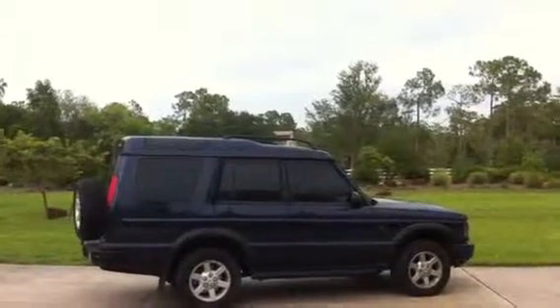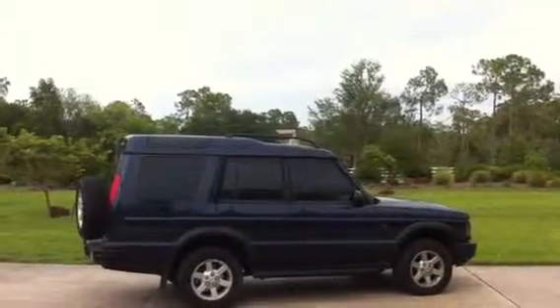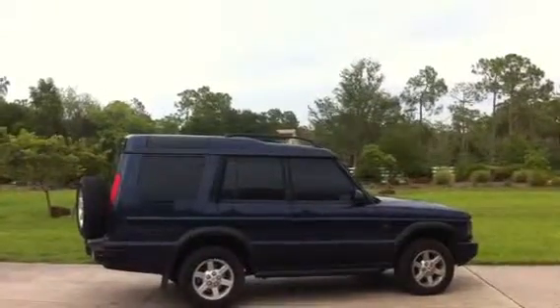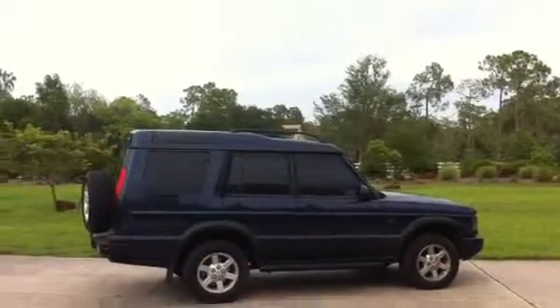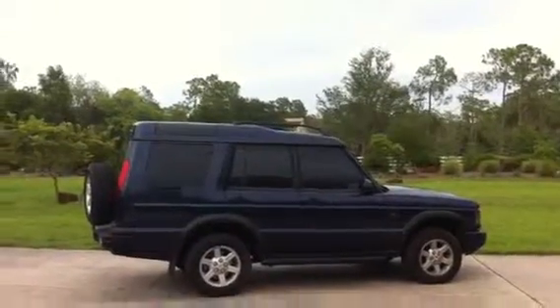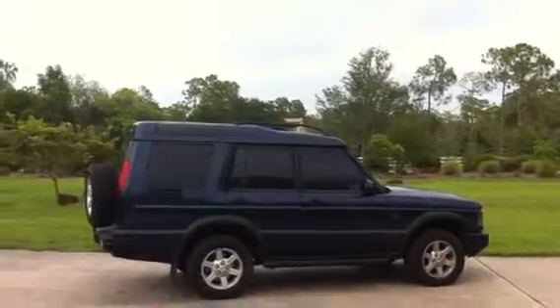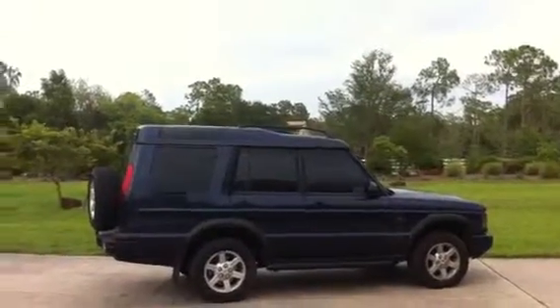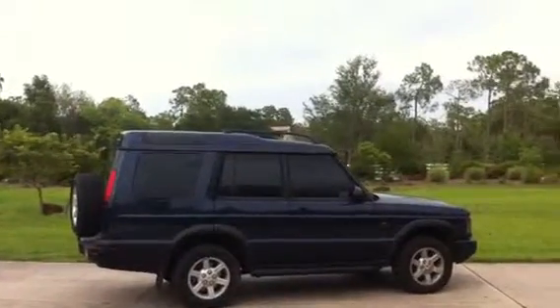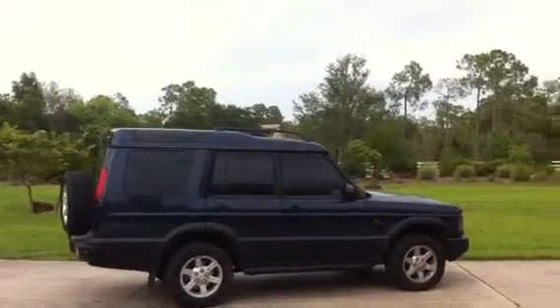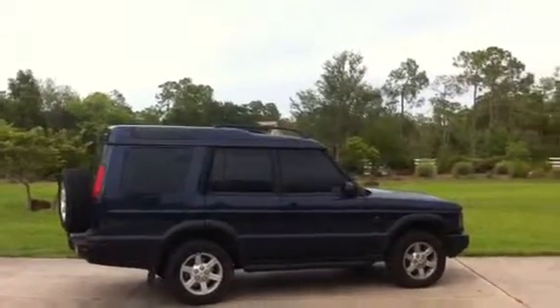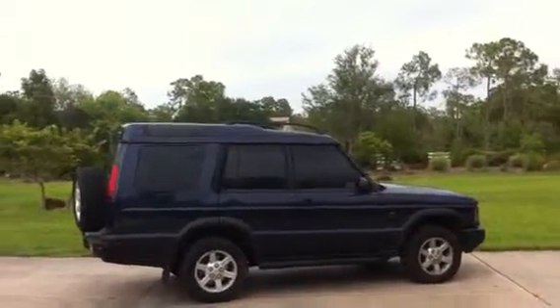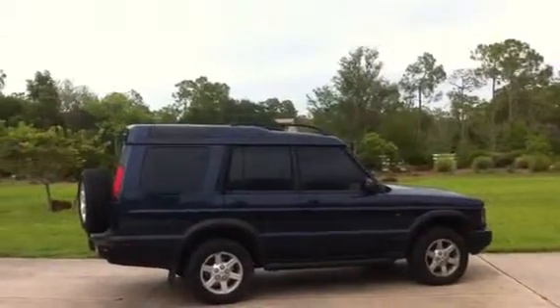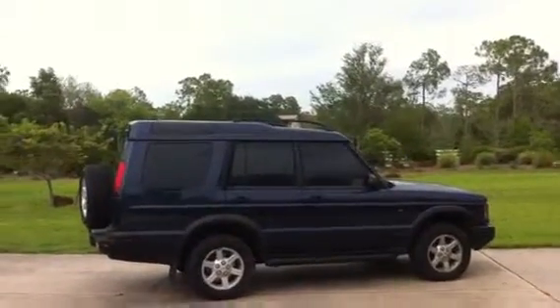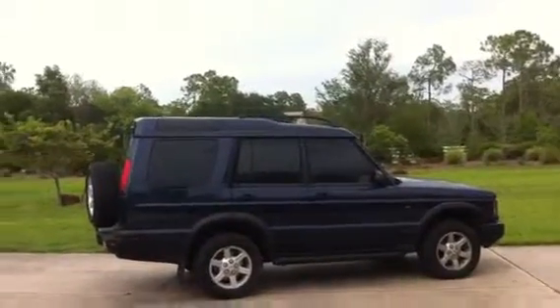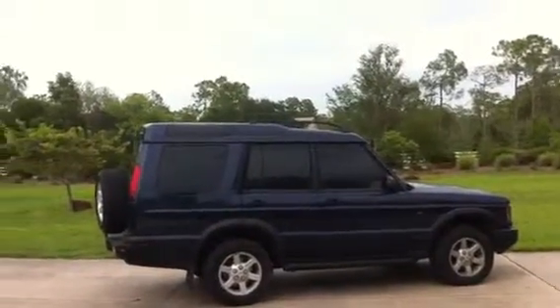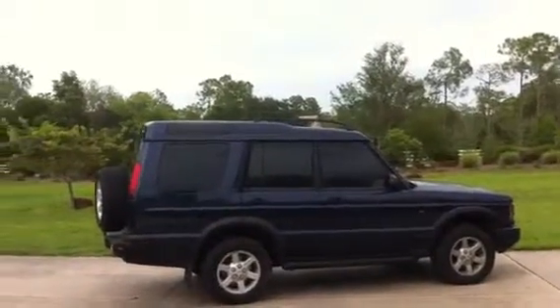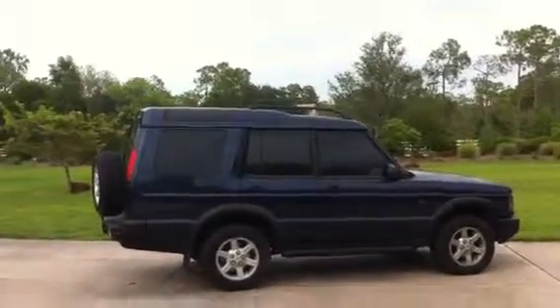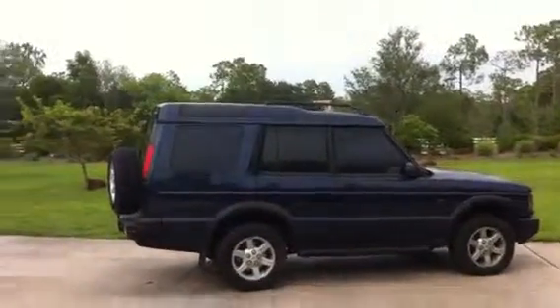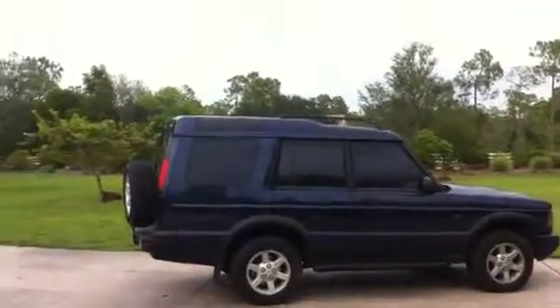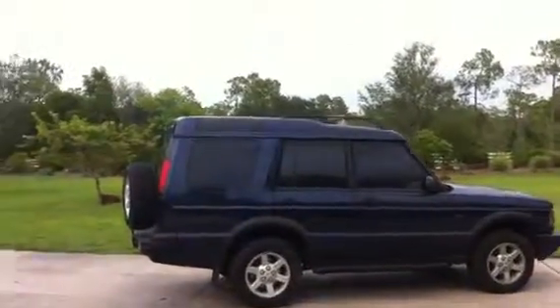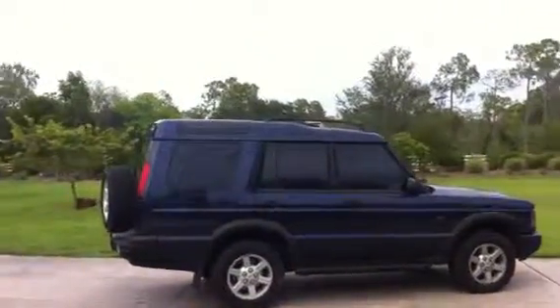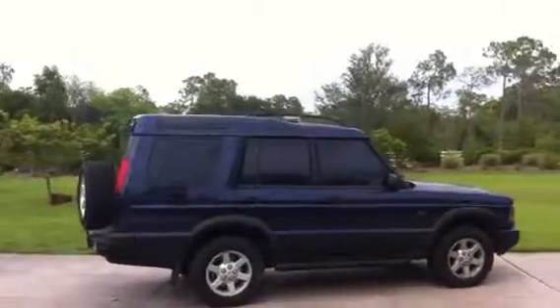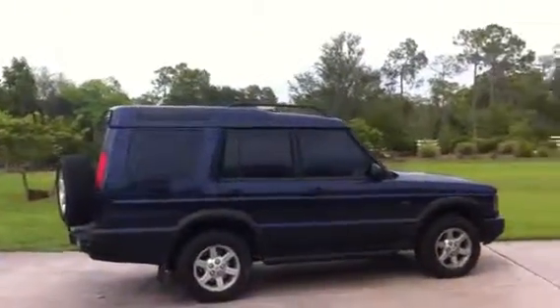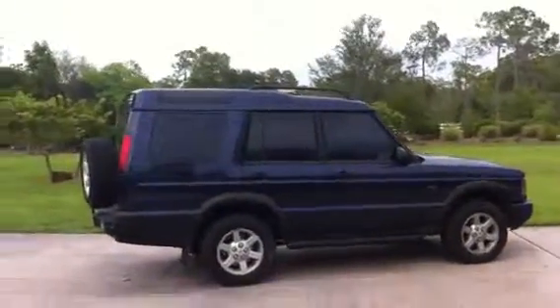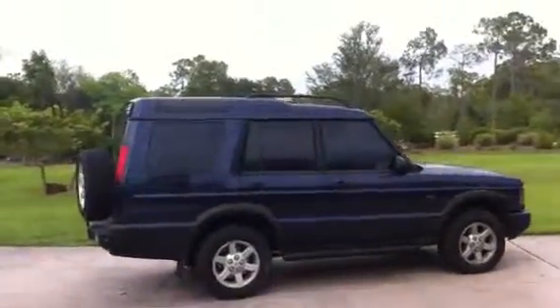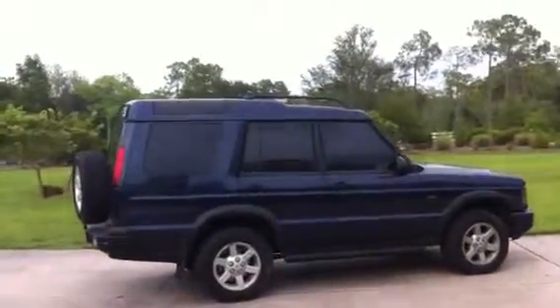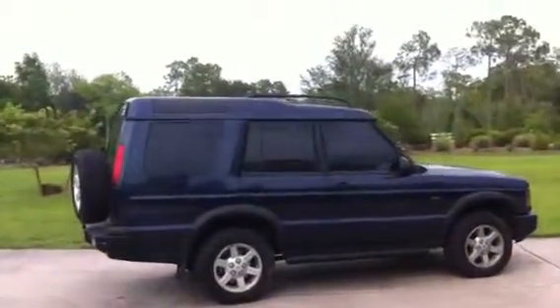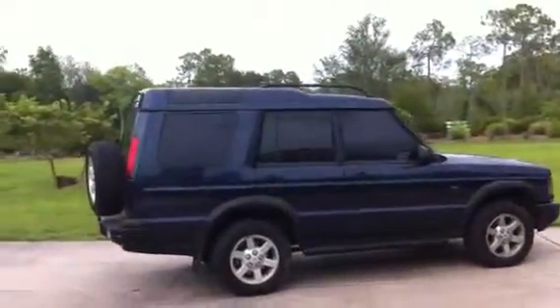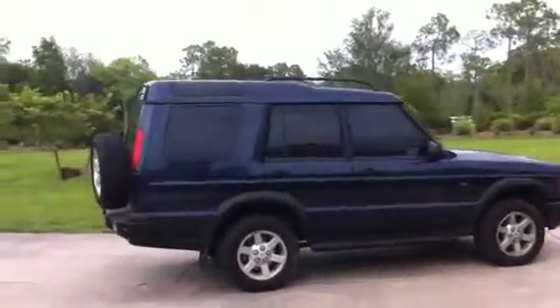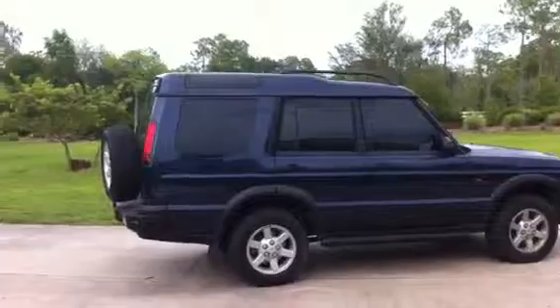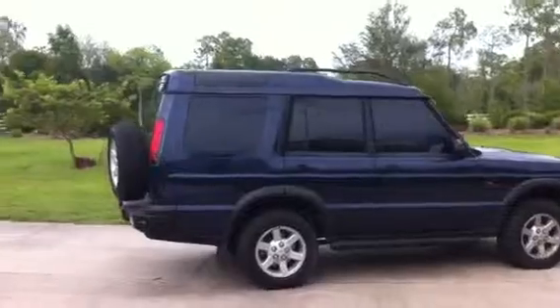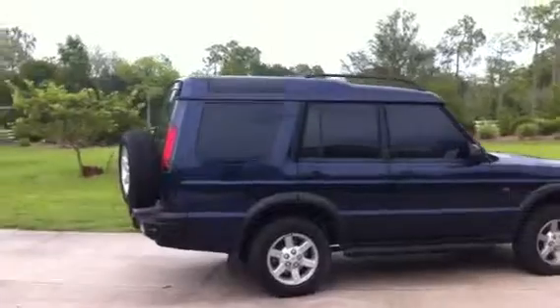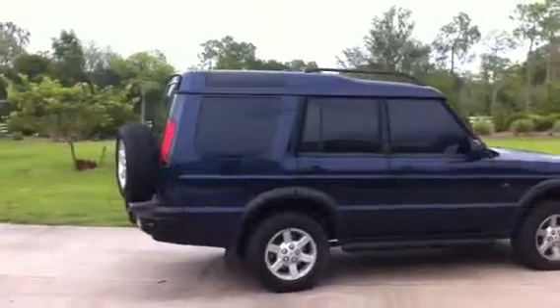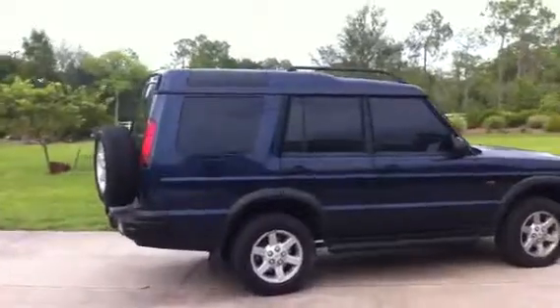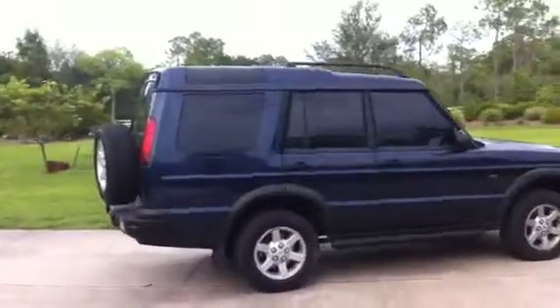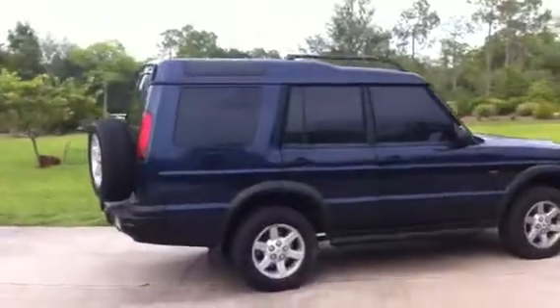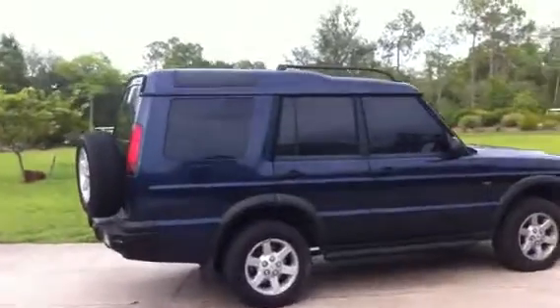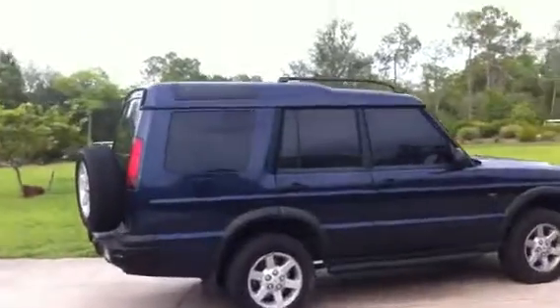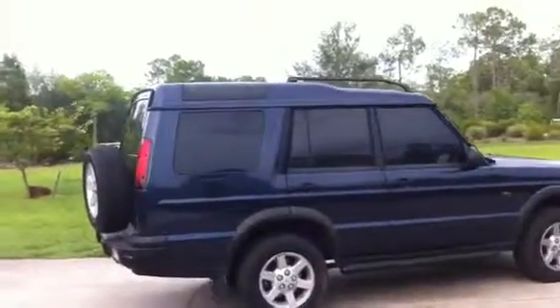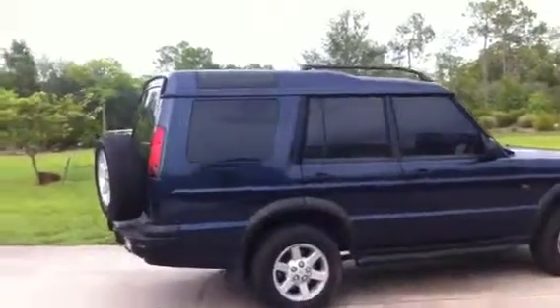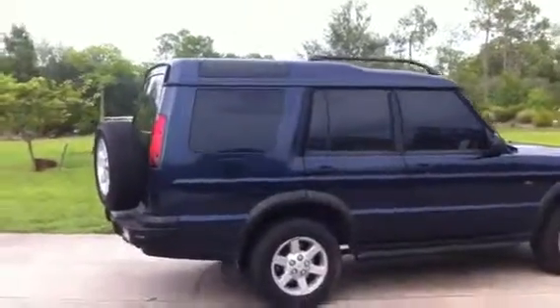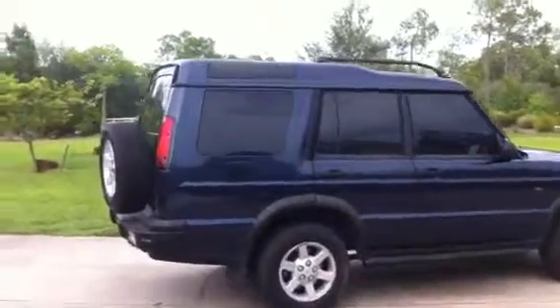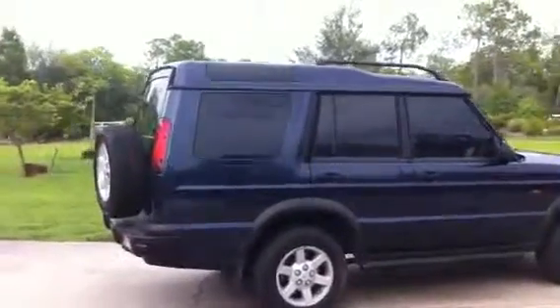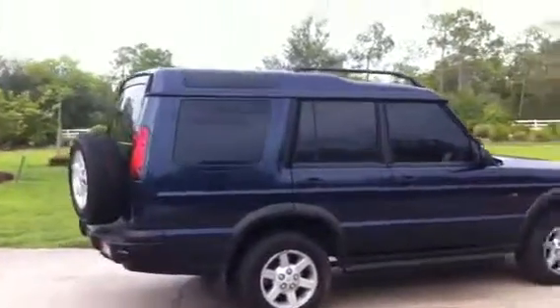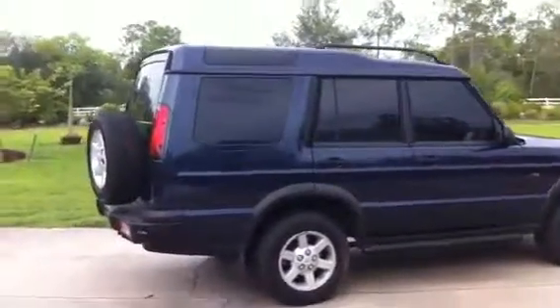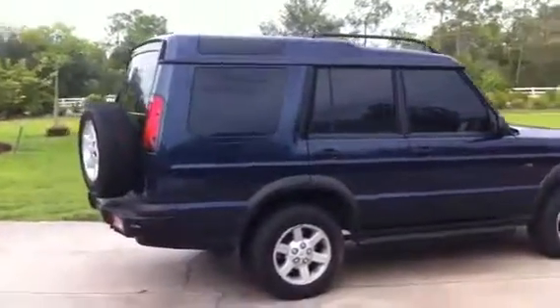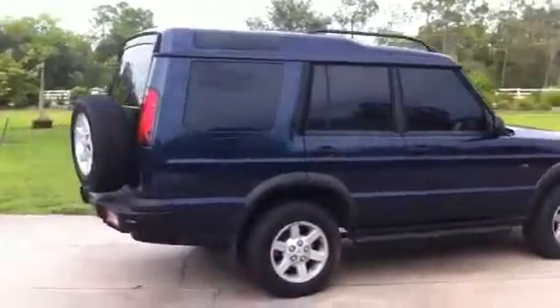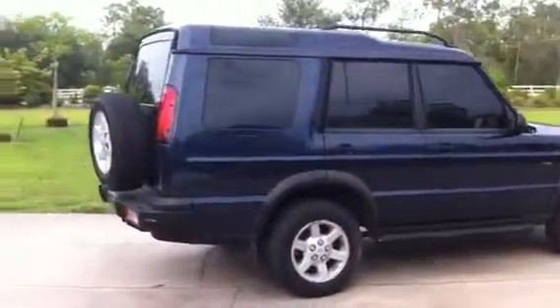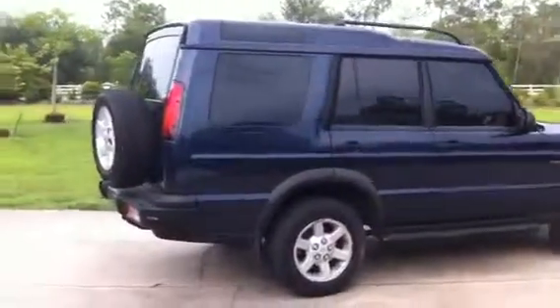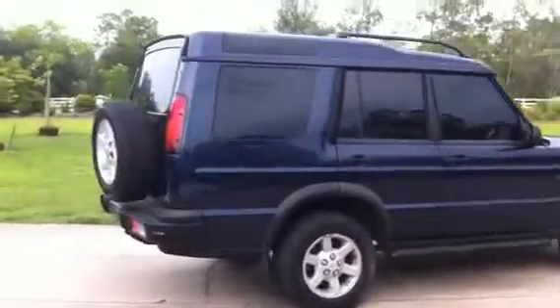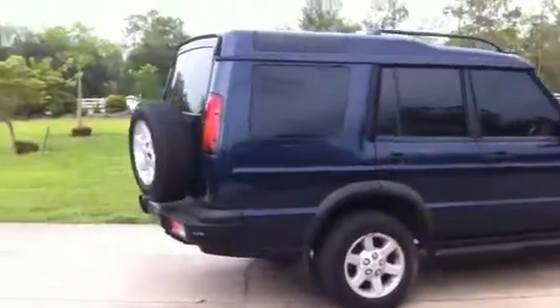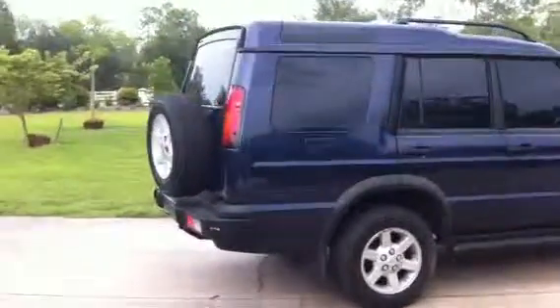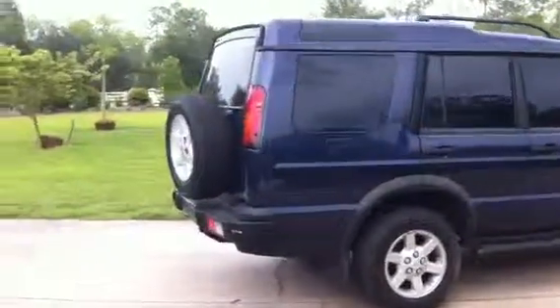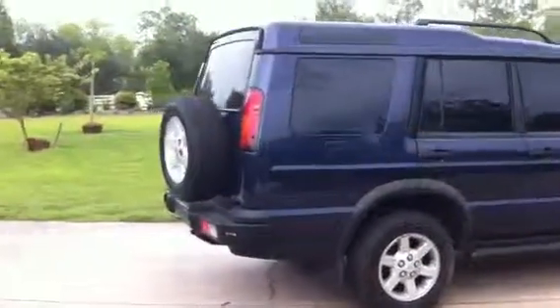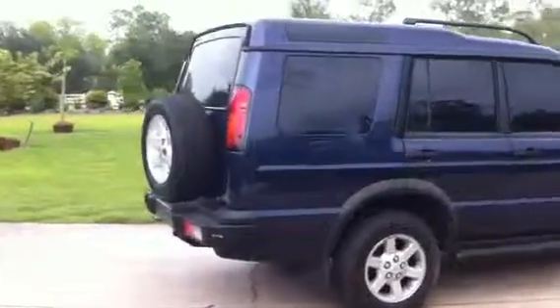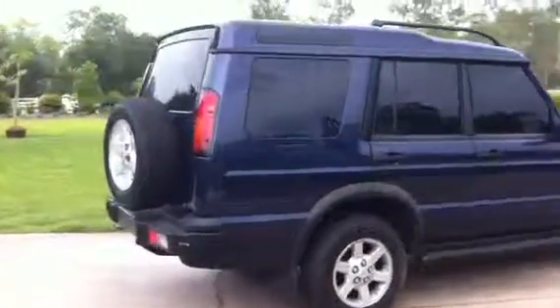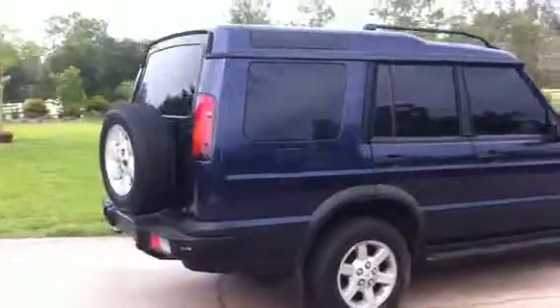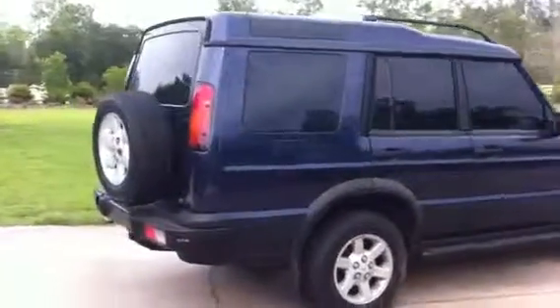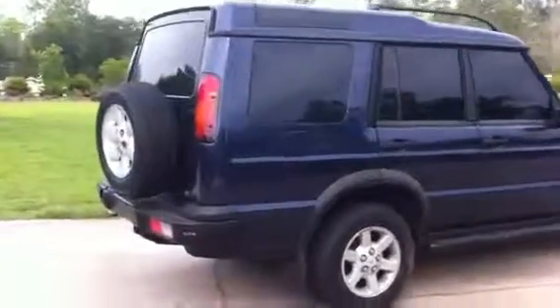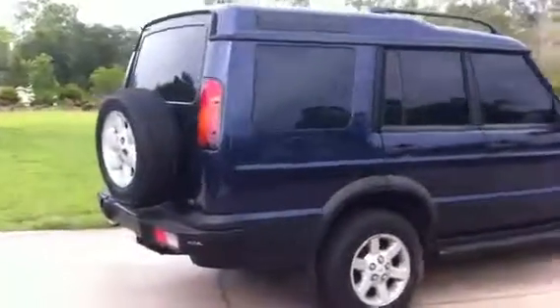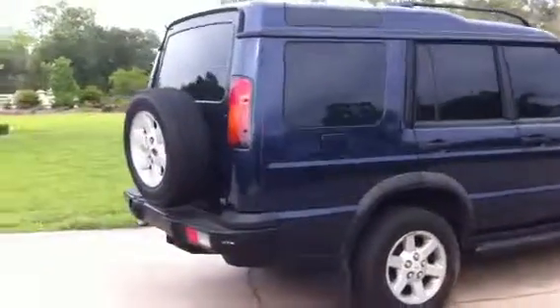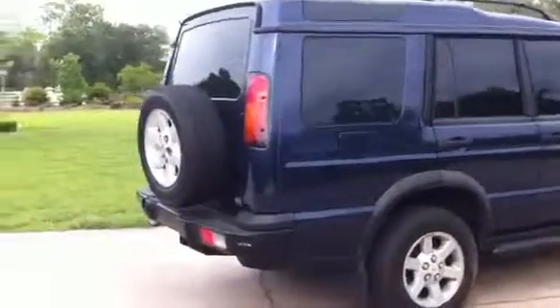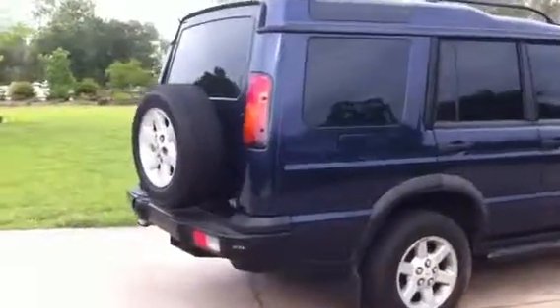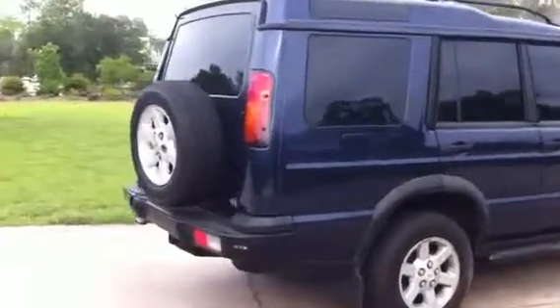Alright, we're here with the 2003 Land Rover Discovery S. I'm giving you a video tour of the vehicle so you have a better idea of what it's like in person.